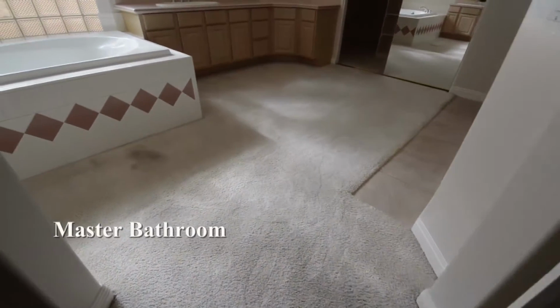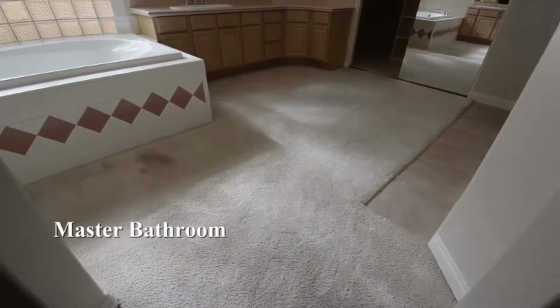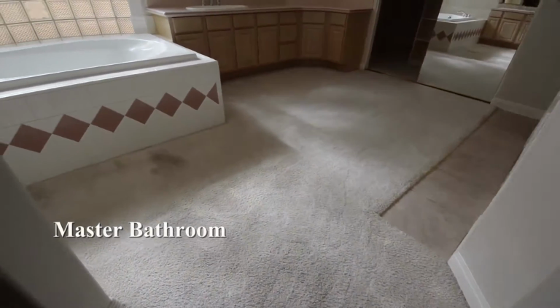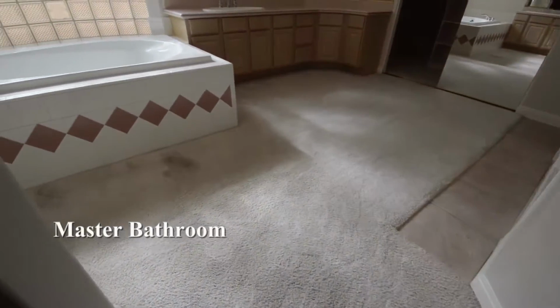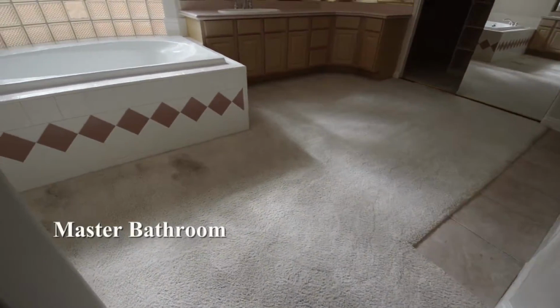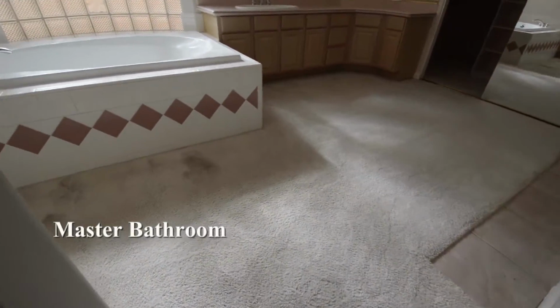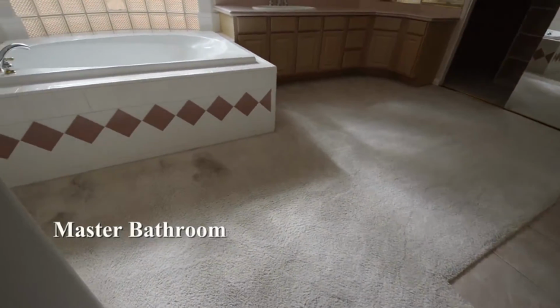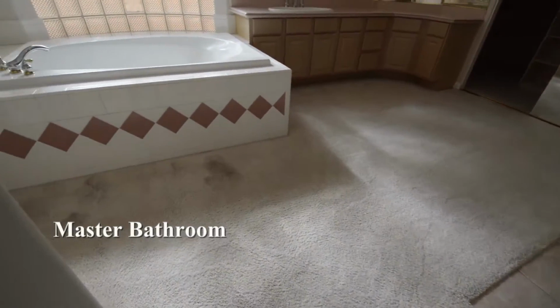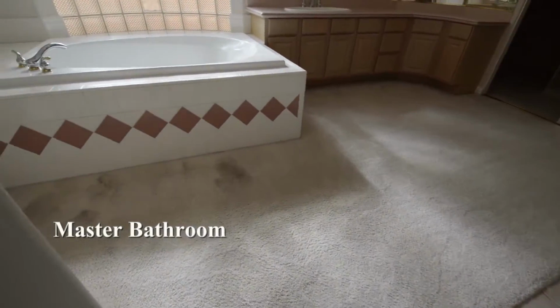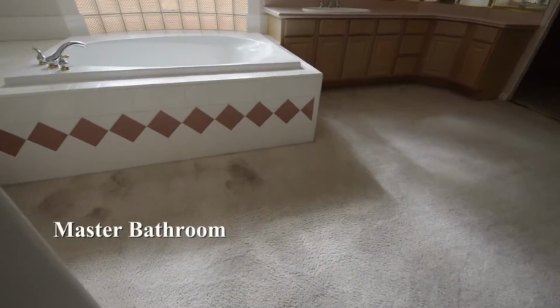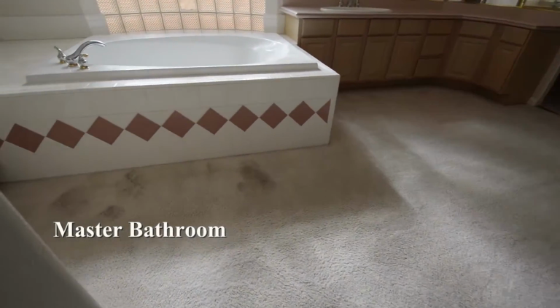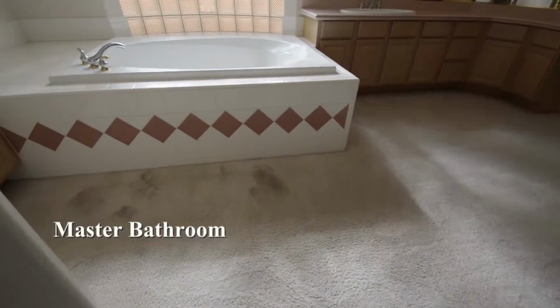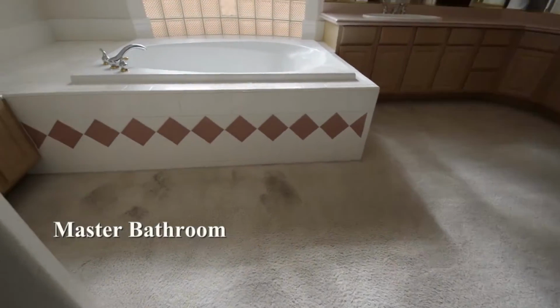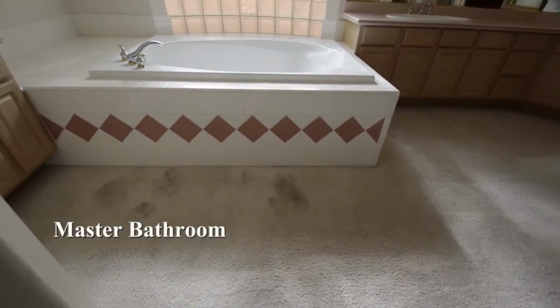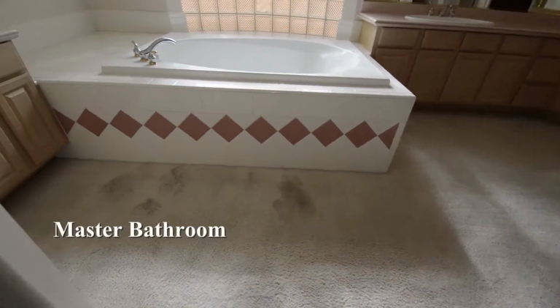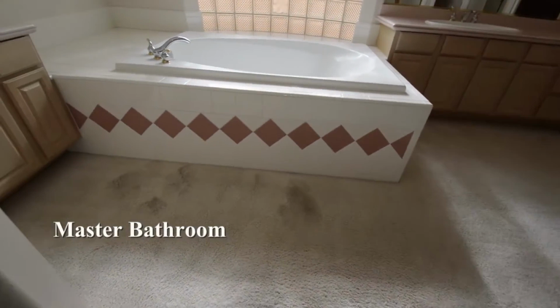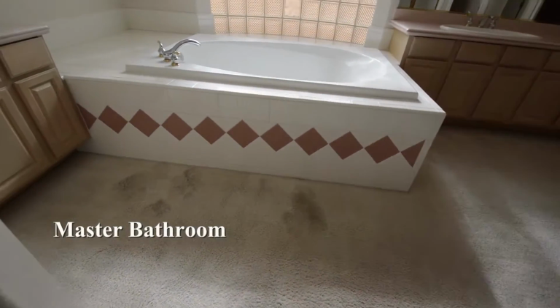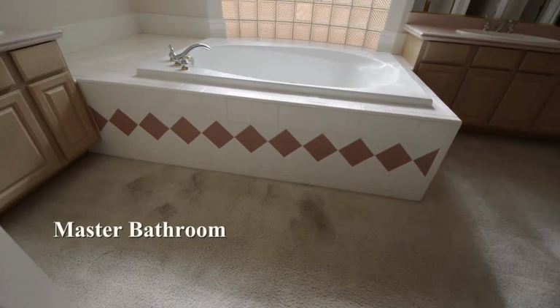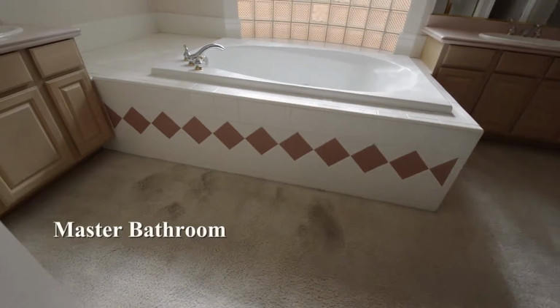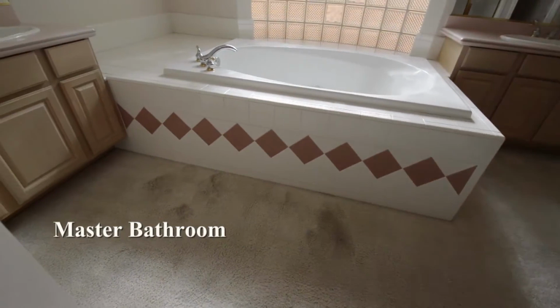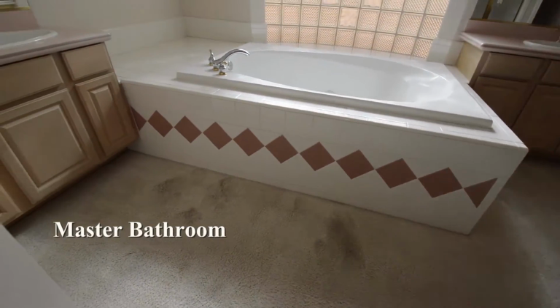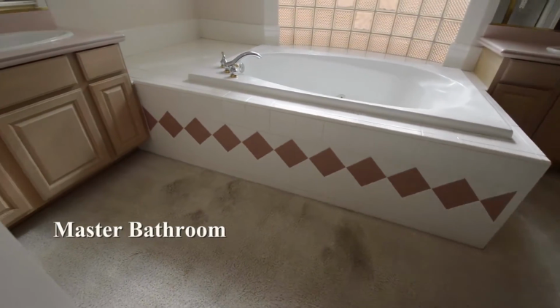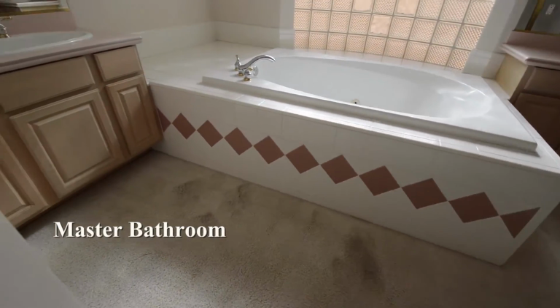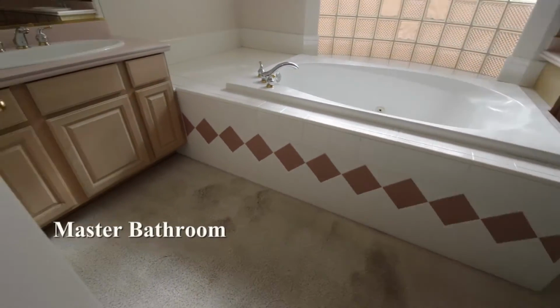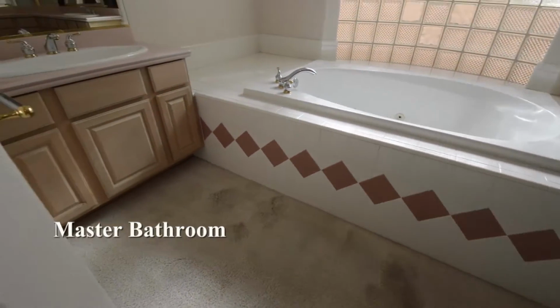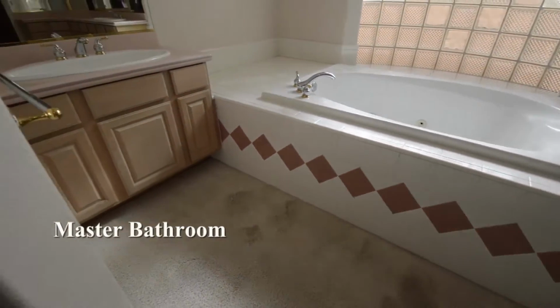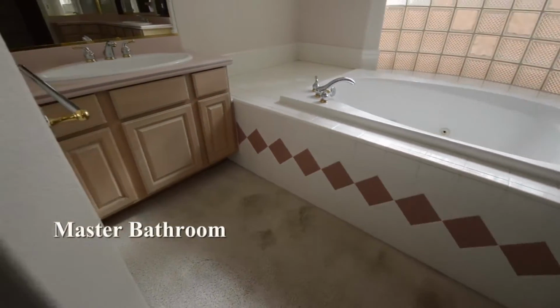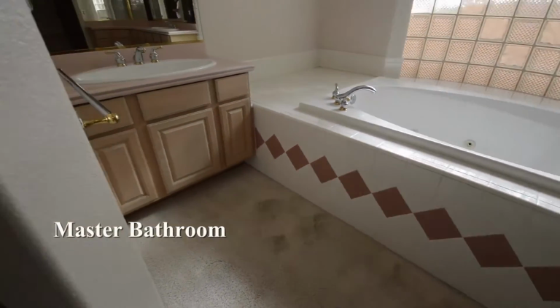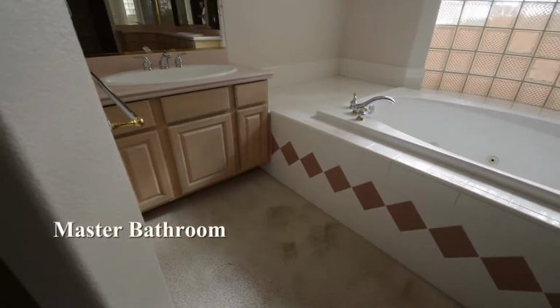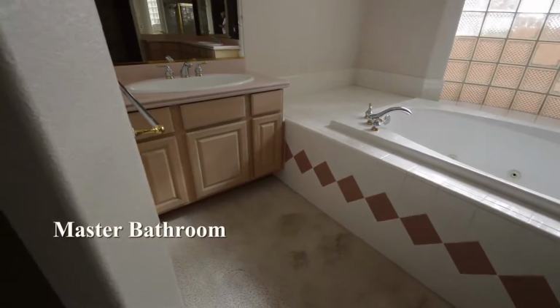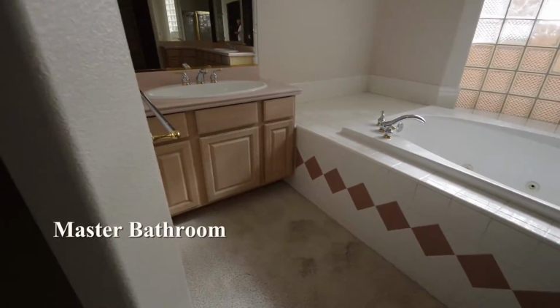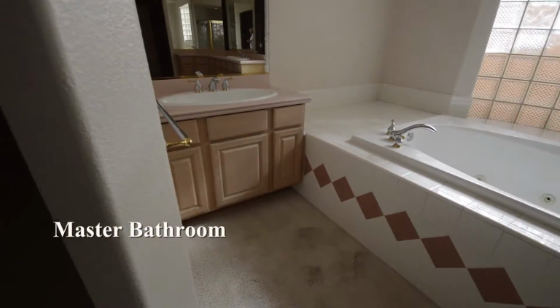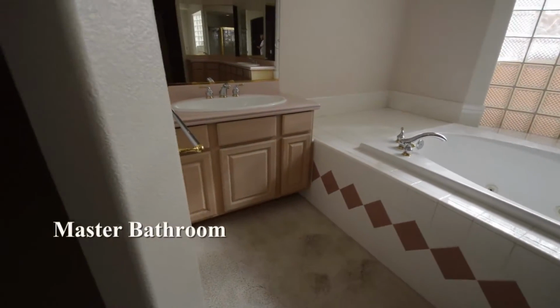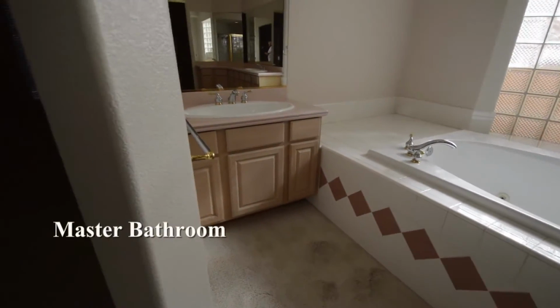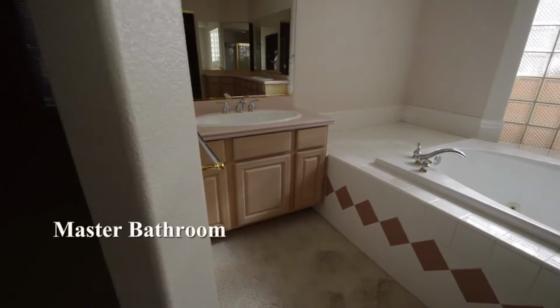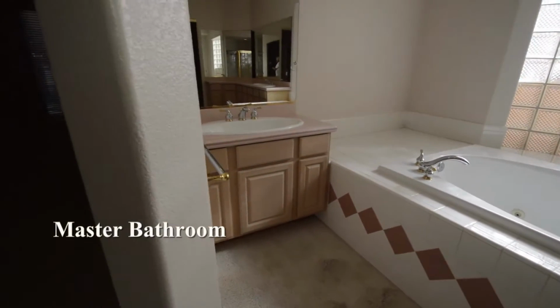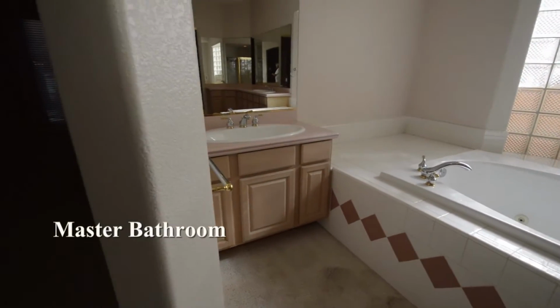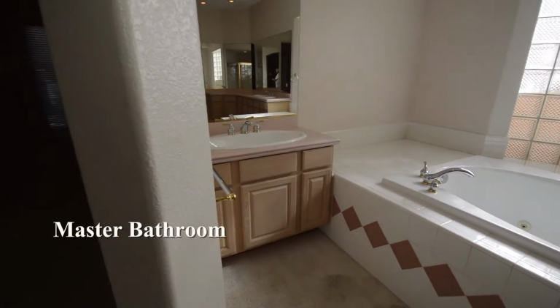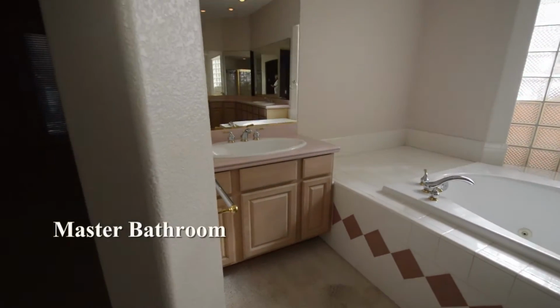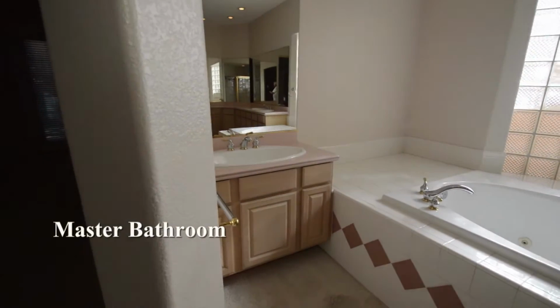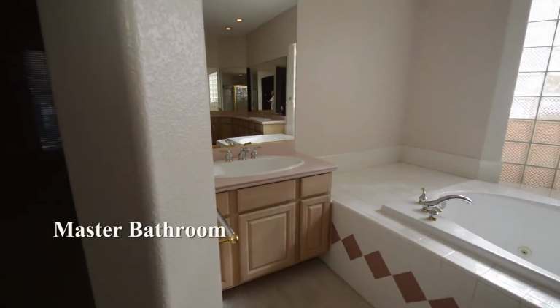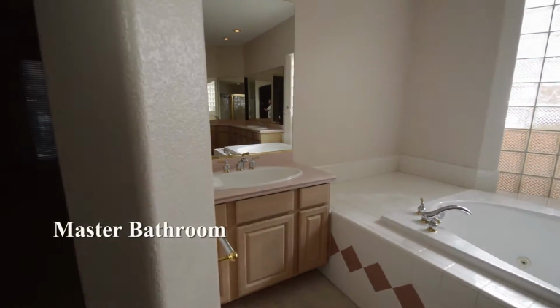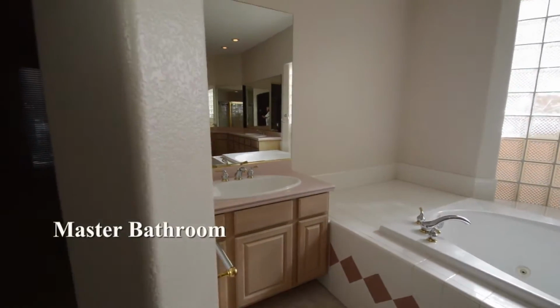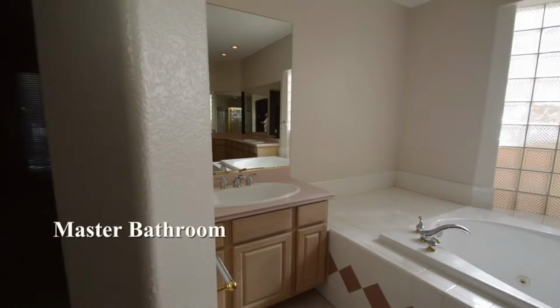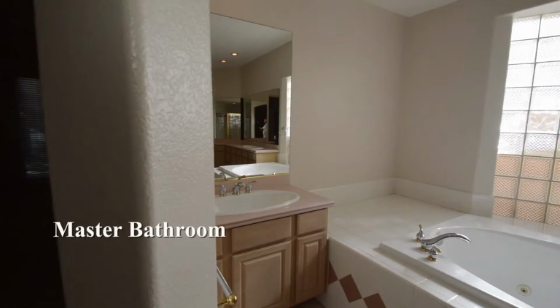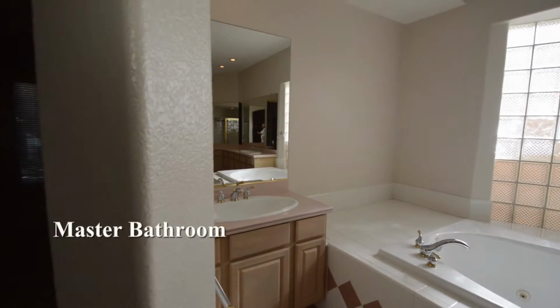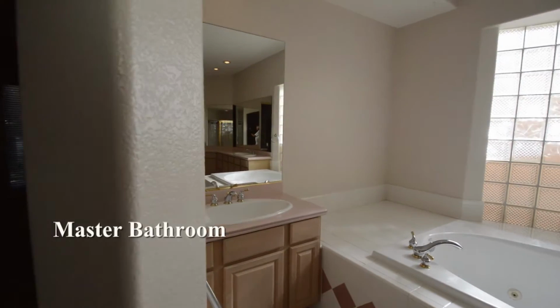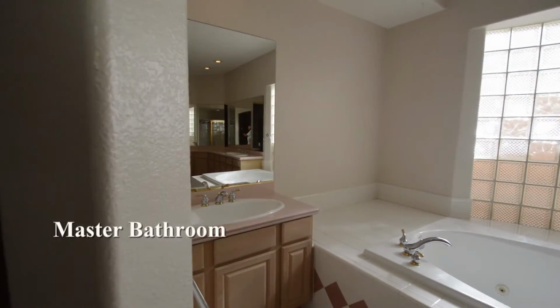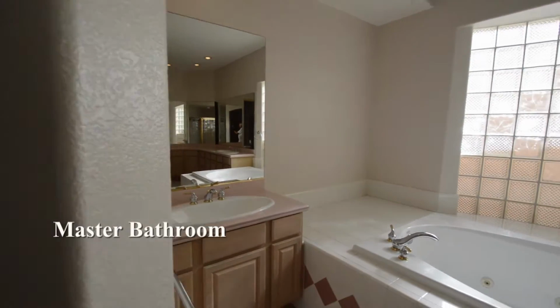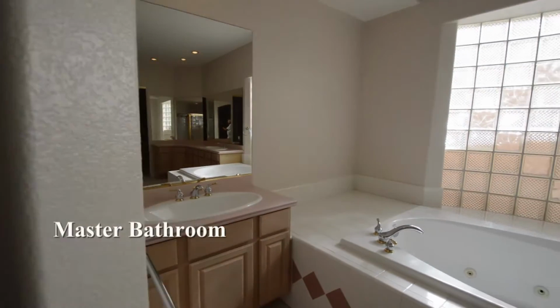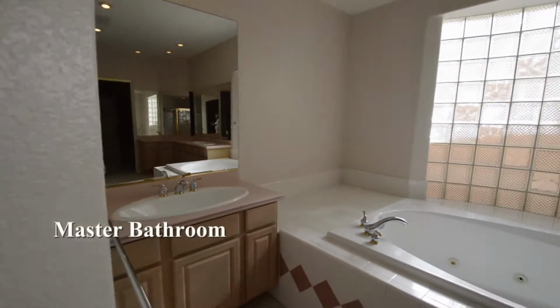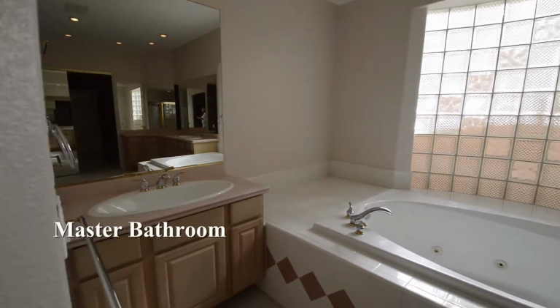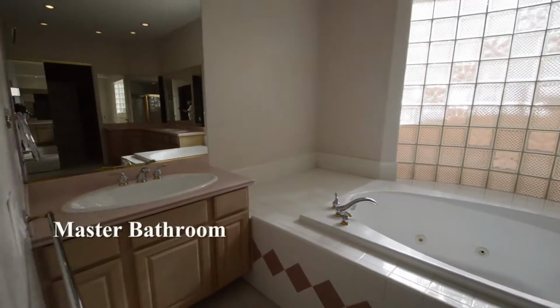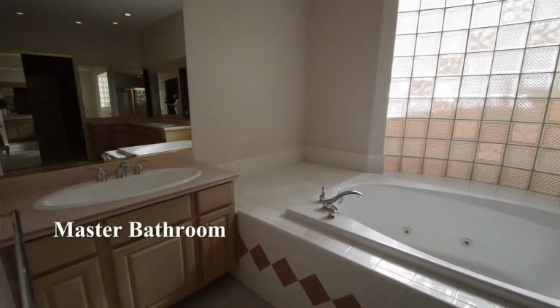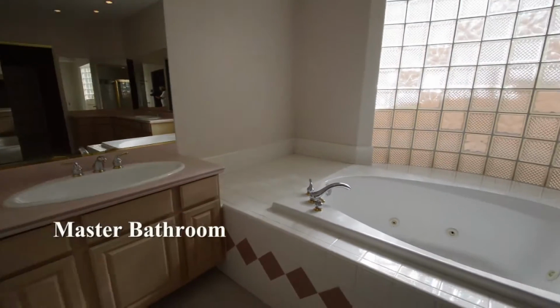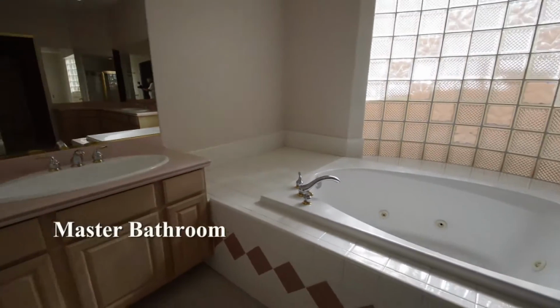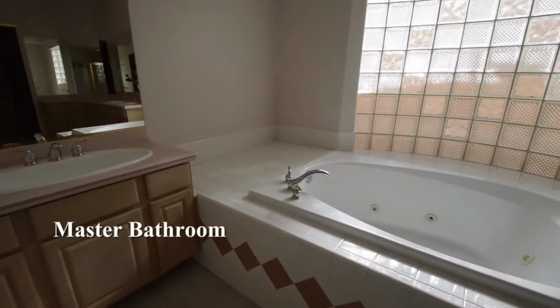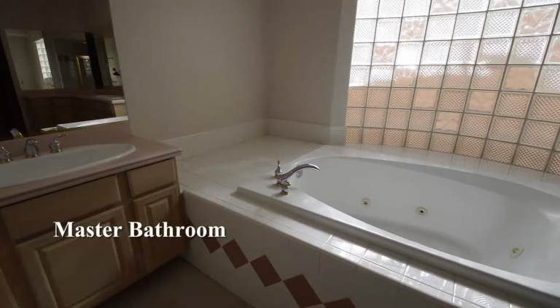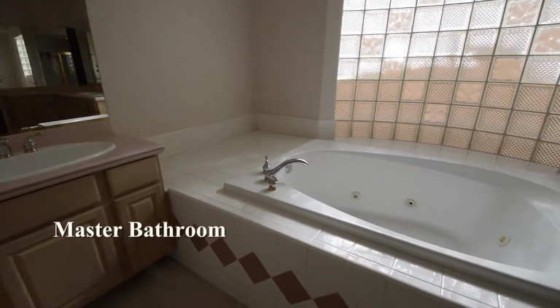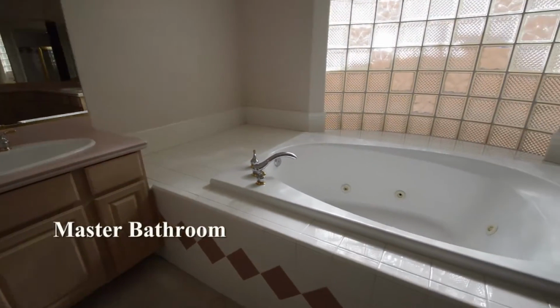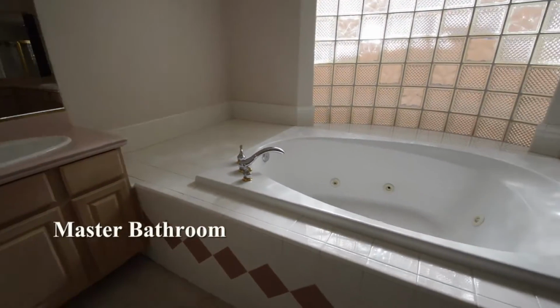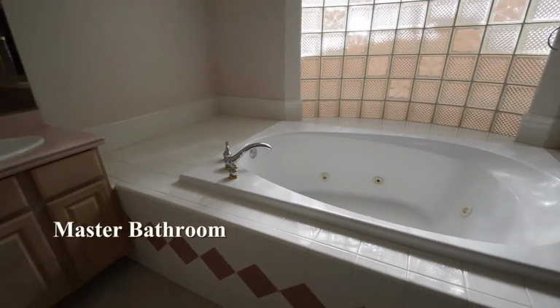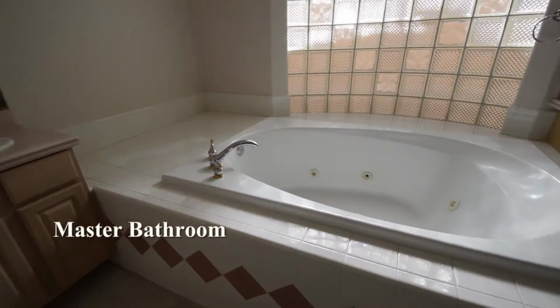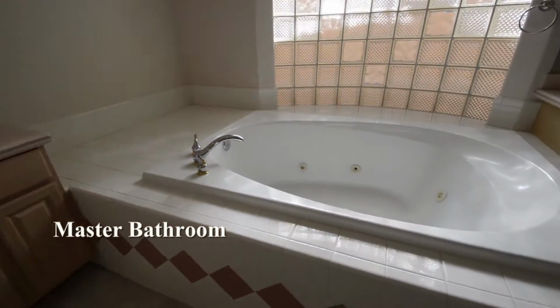The master bathroom has a jet tub, large vanity, separate shower, water closet and a walk-in closet.